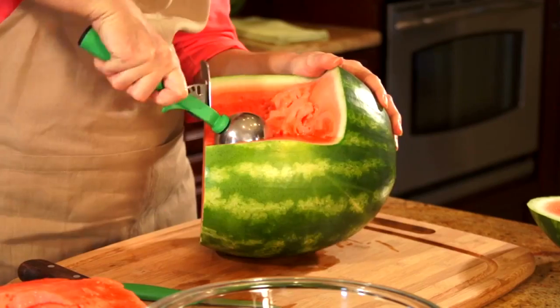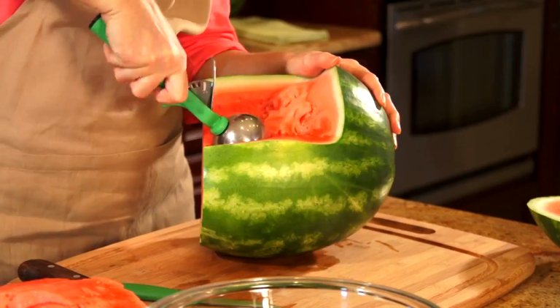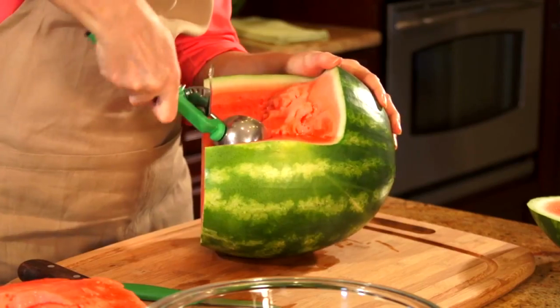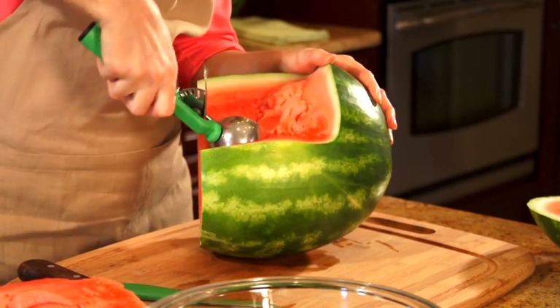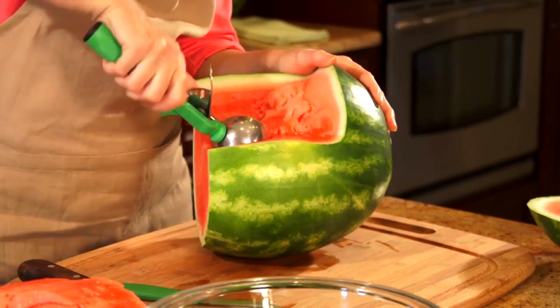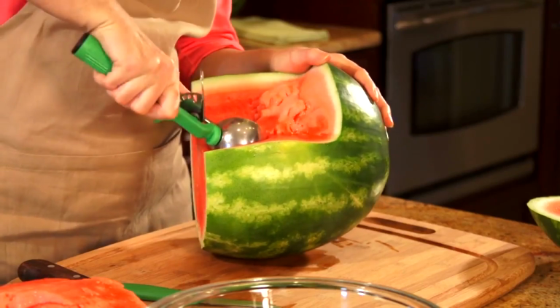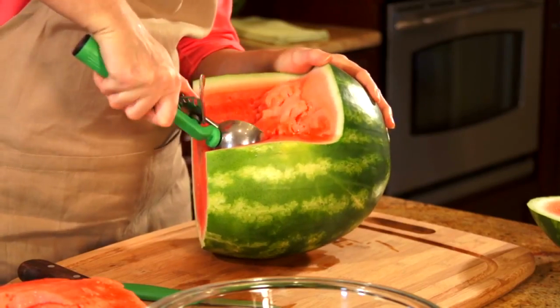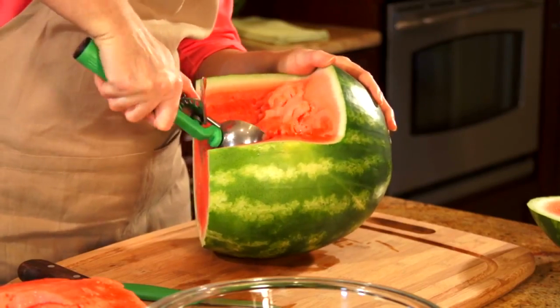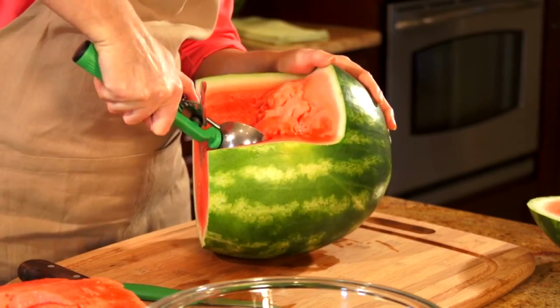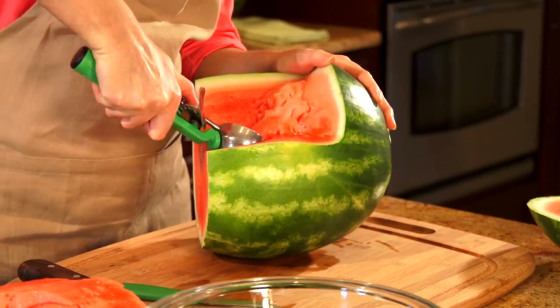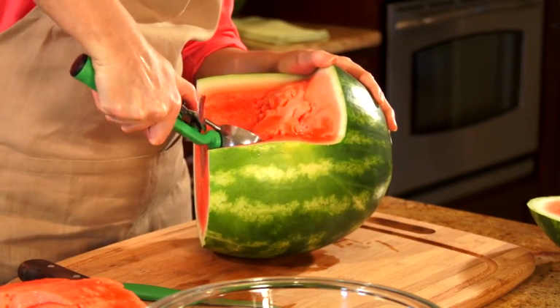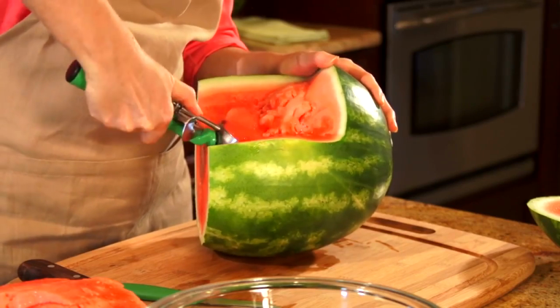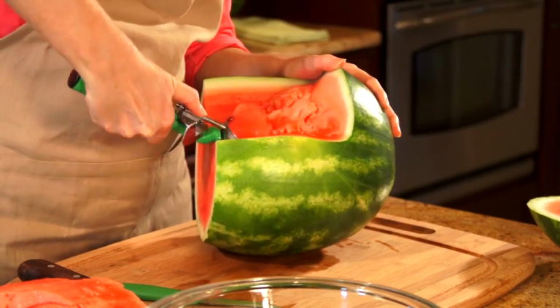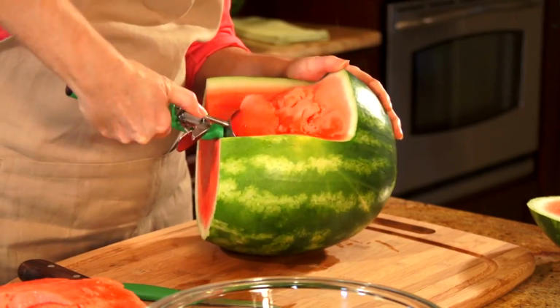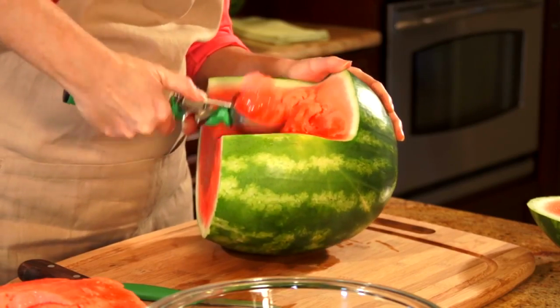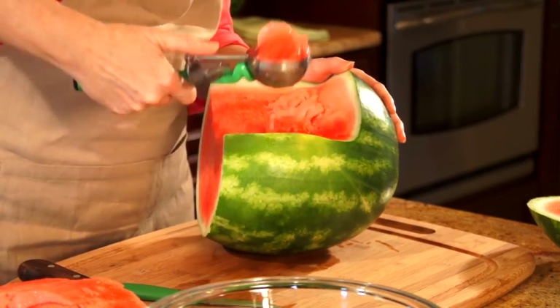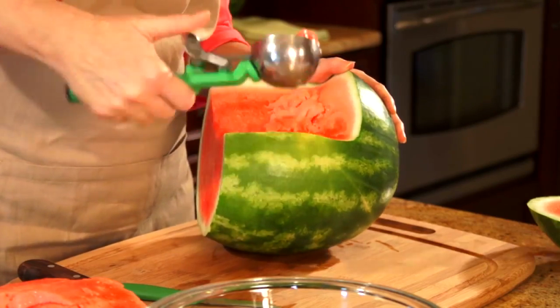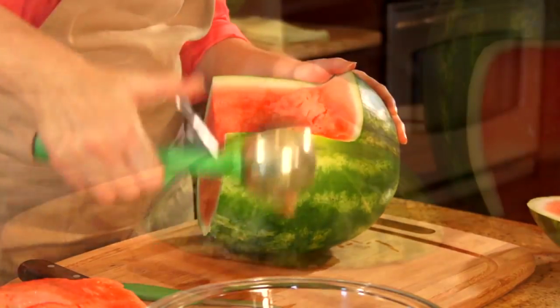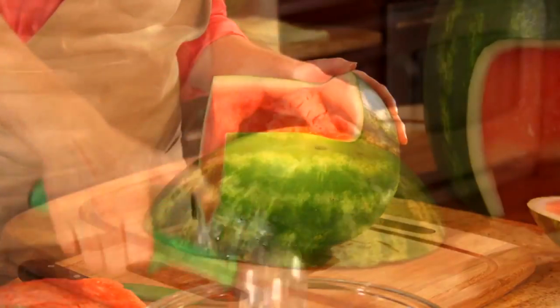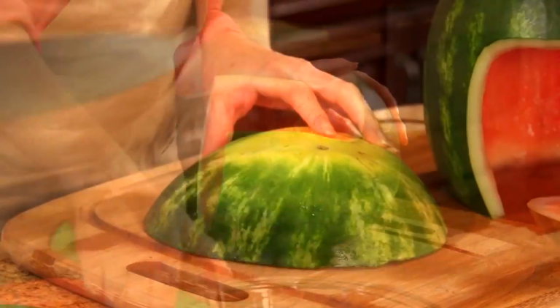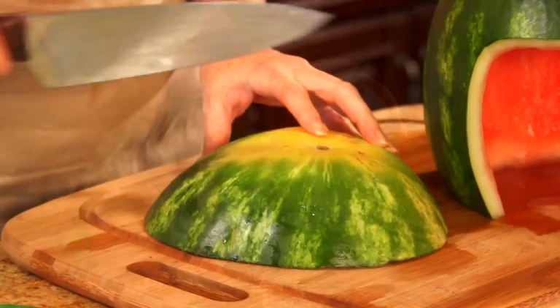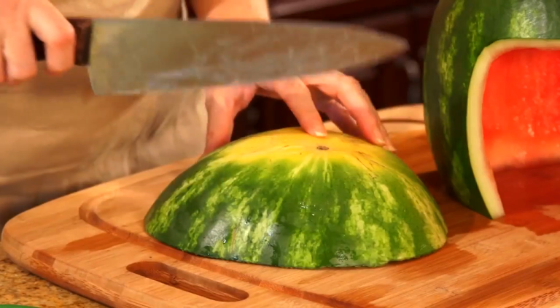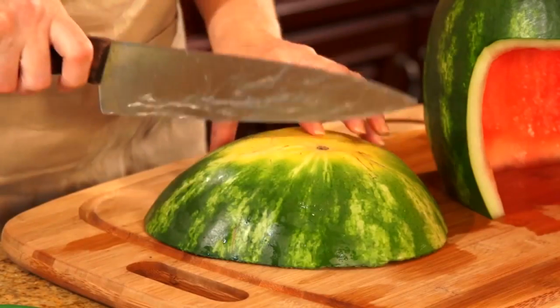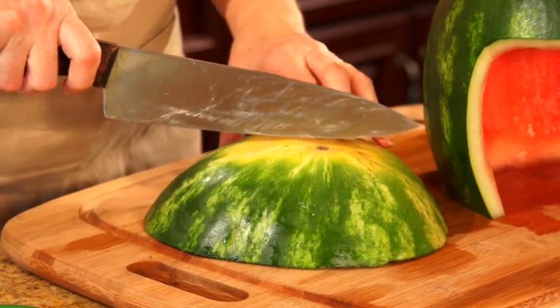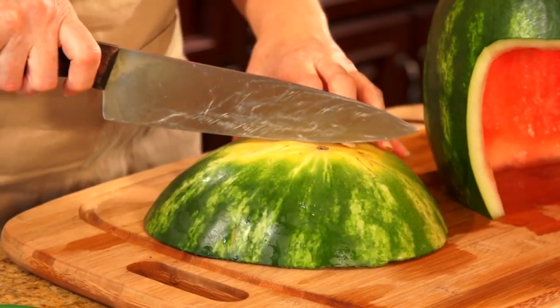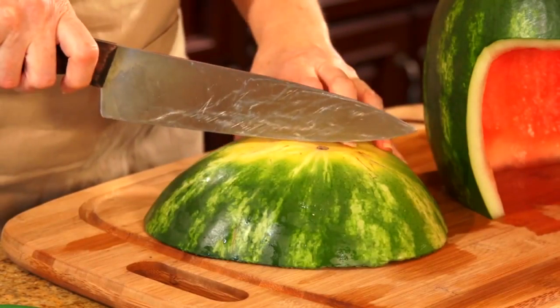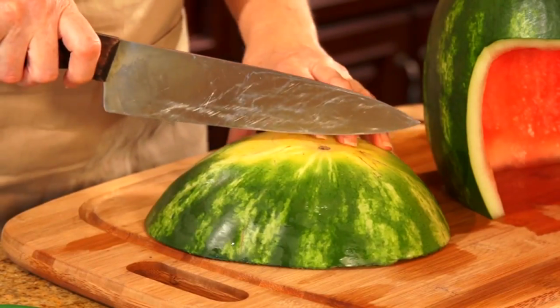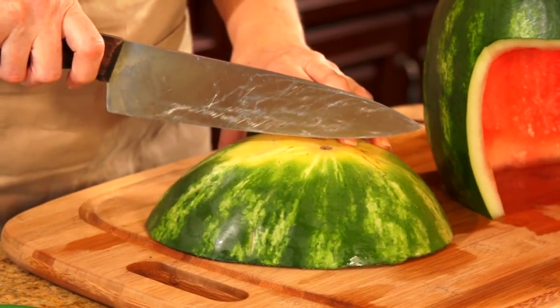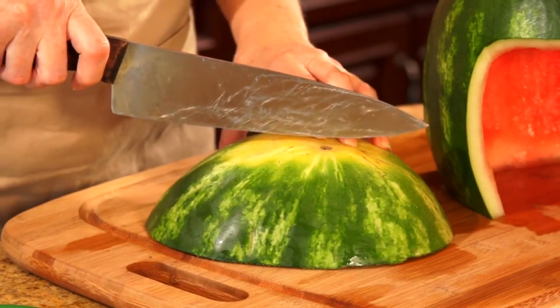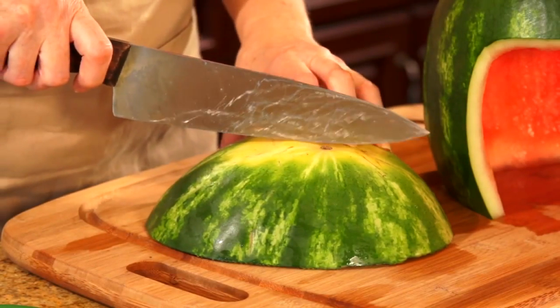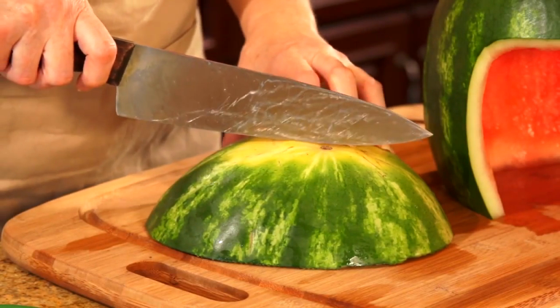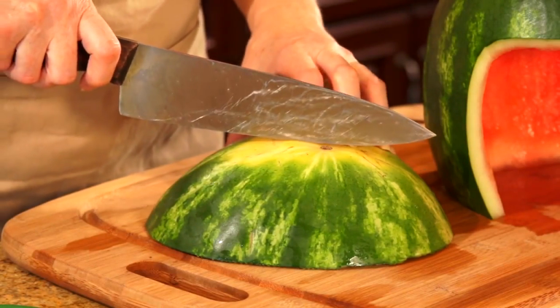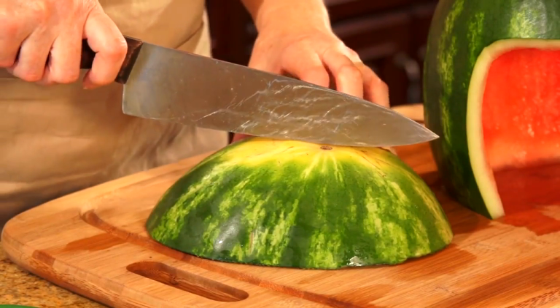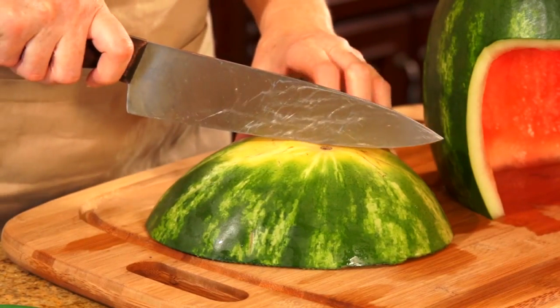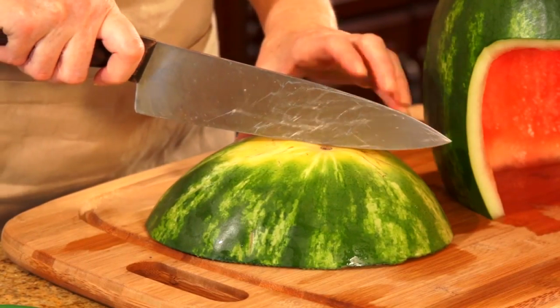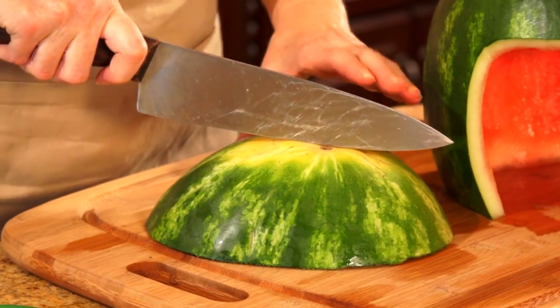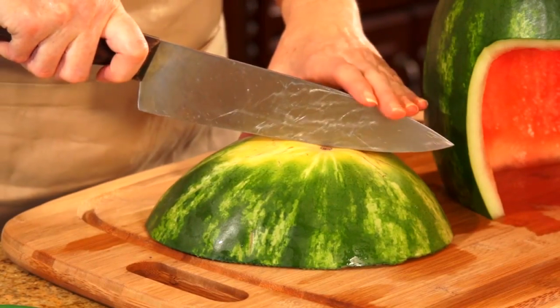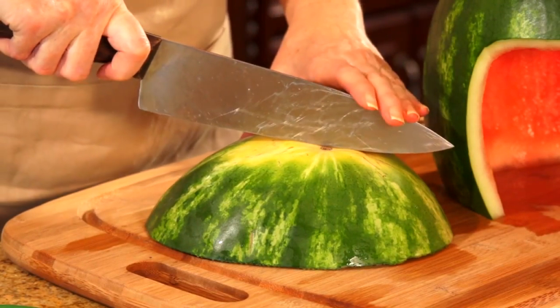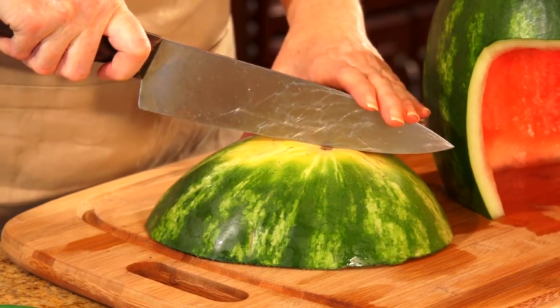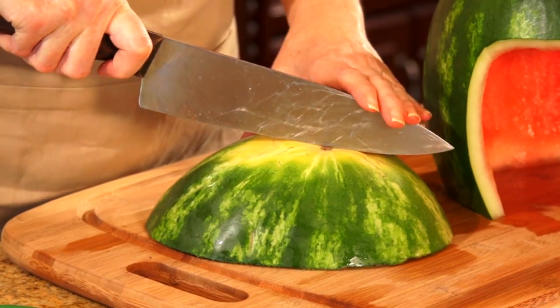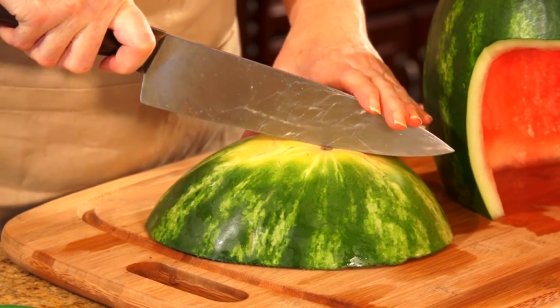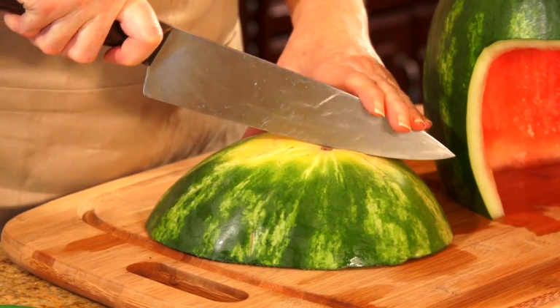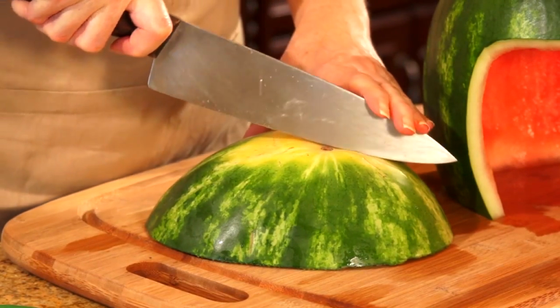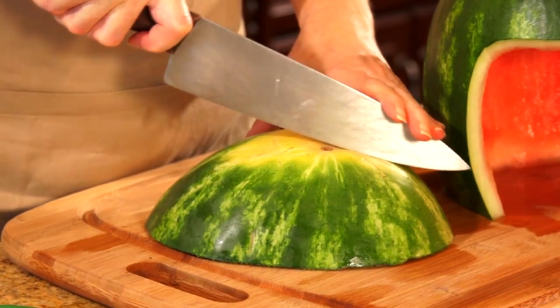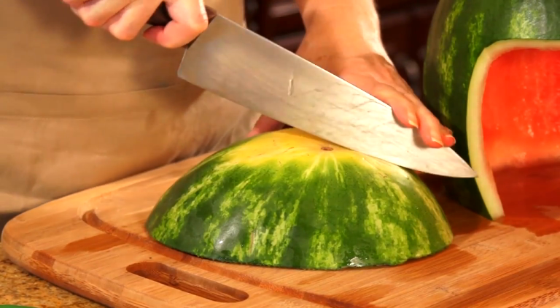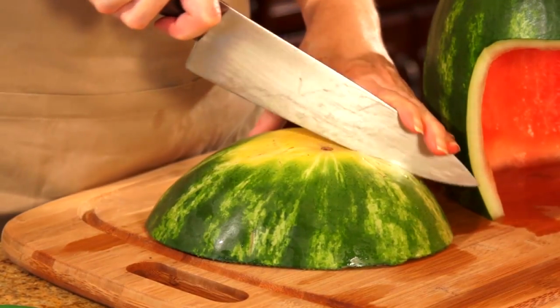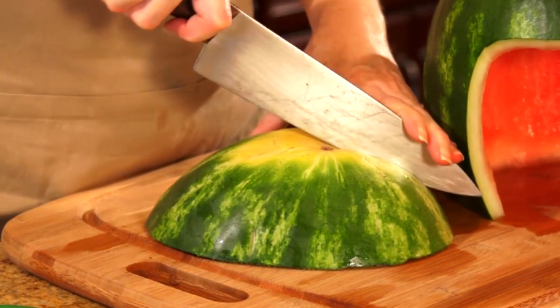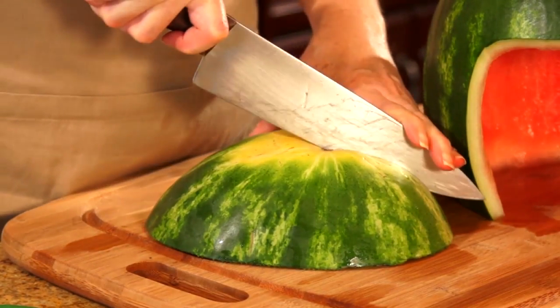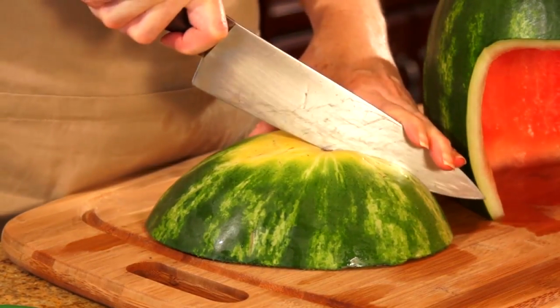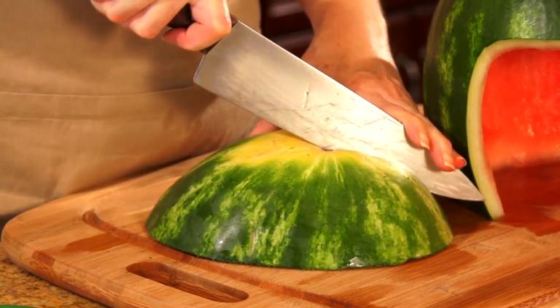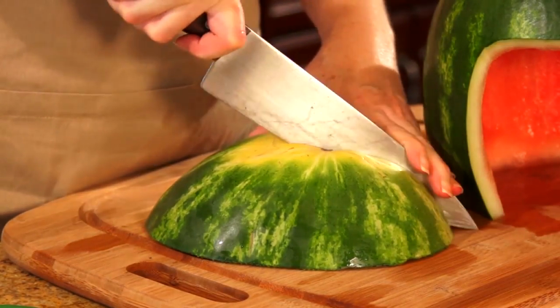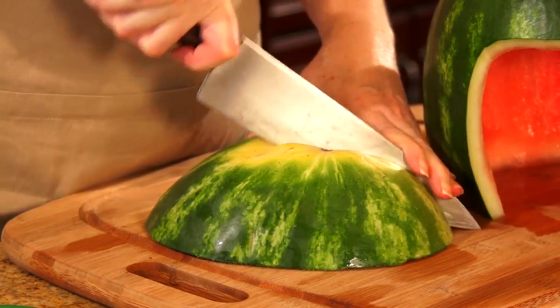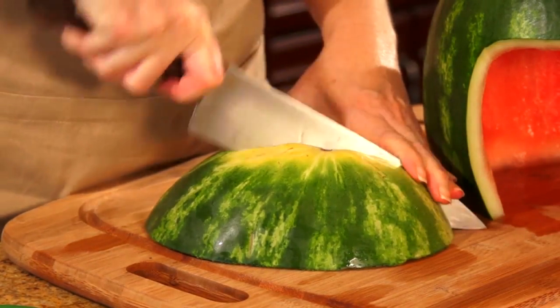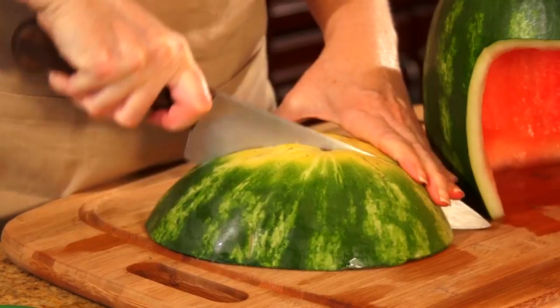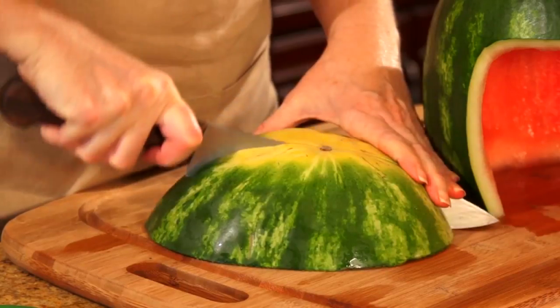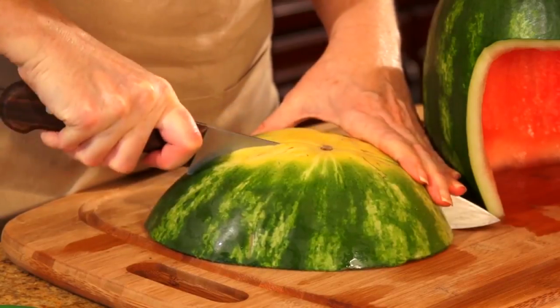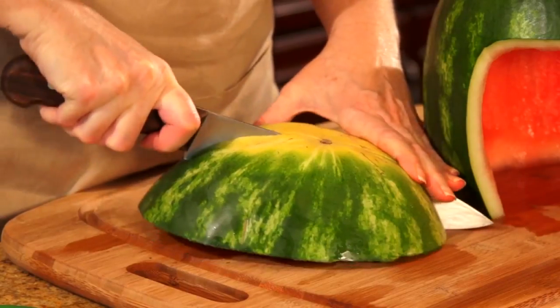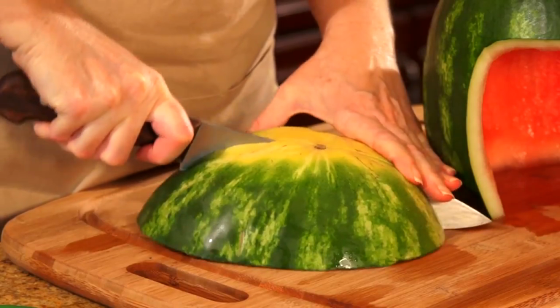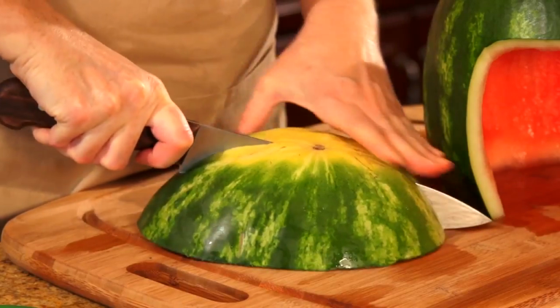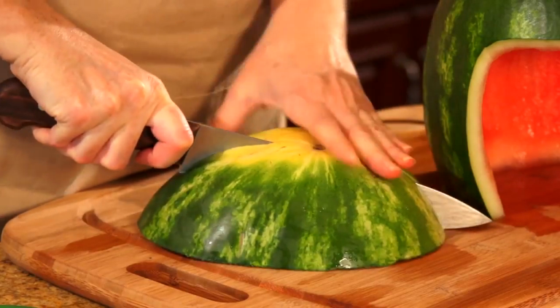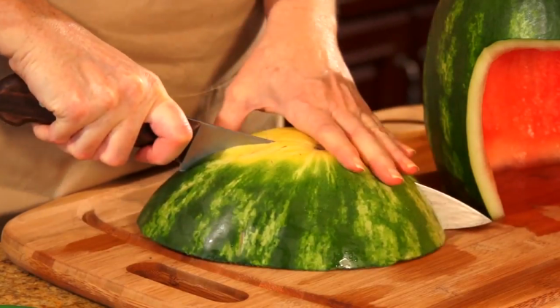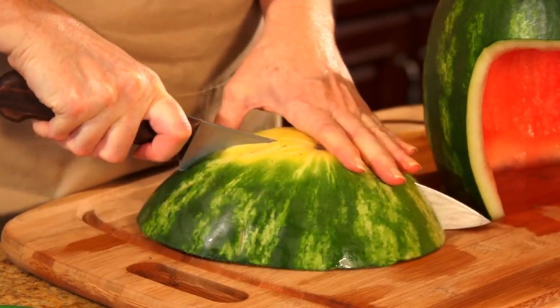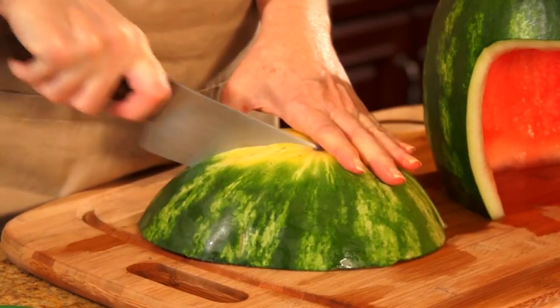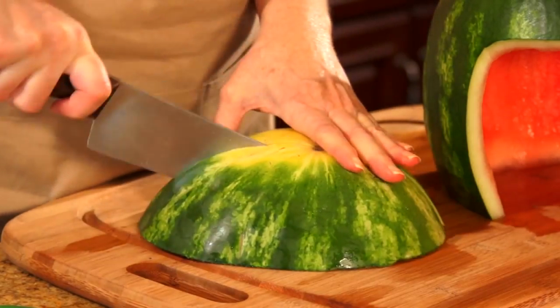You're going to use a scoop to hollow that out. Now for step three, take the piece that you had reserved, put the cut side down and cut it in half.